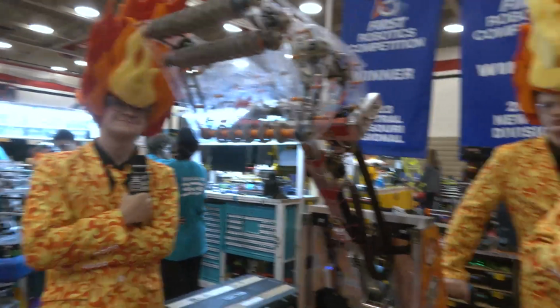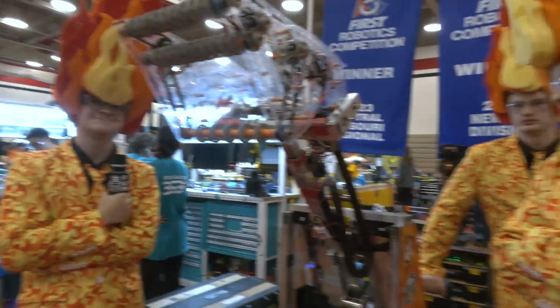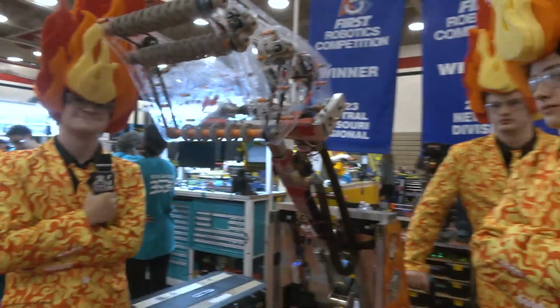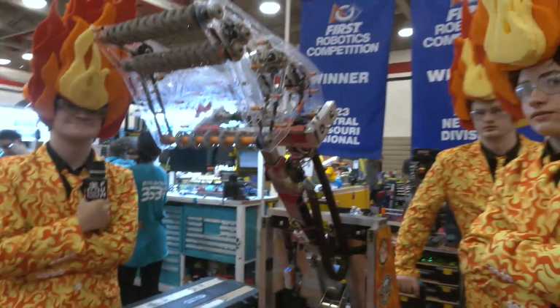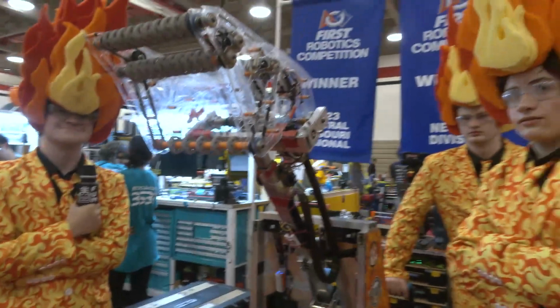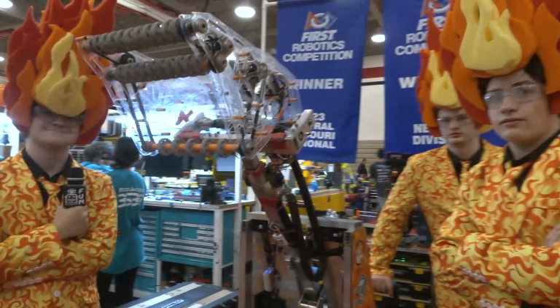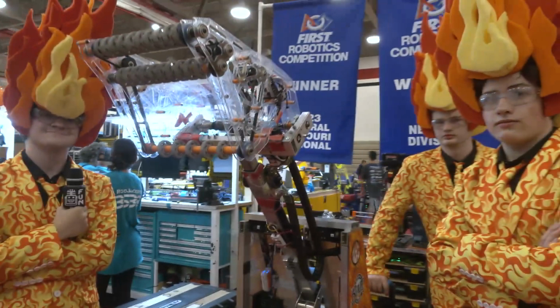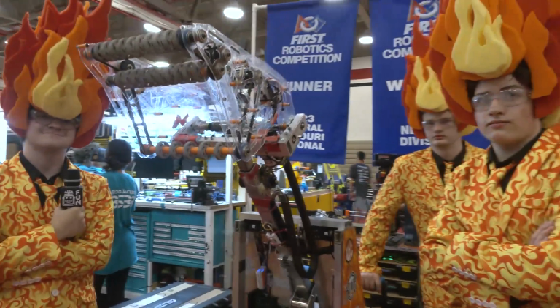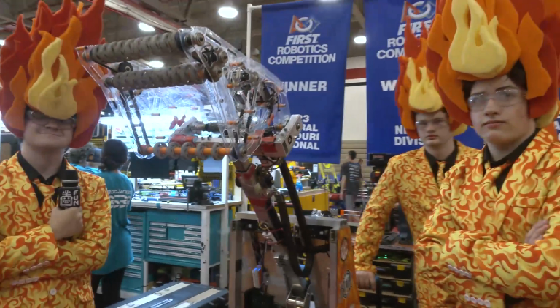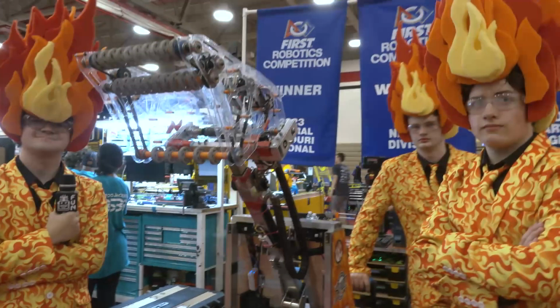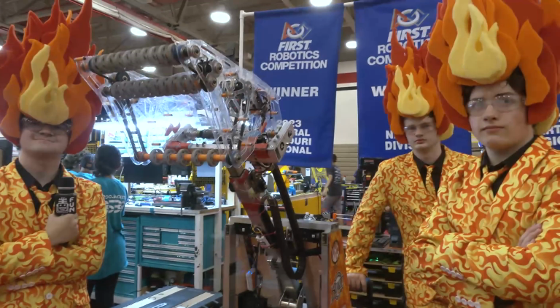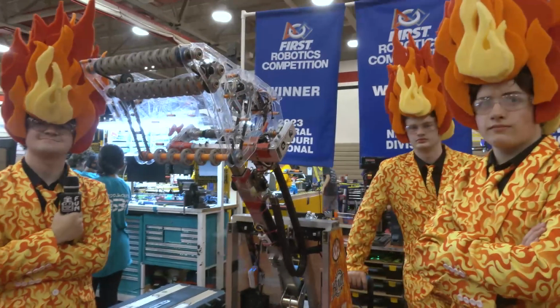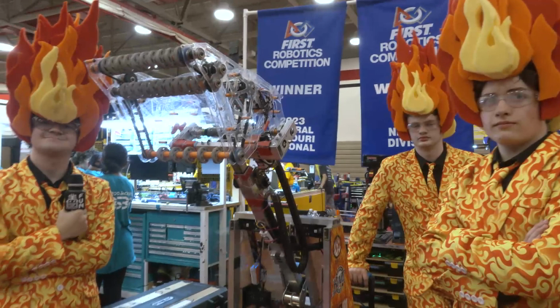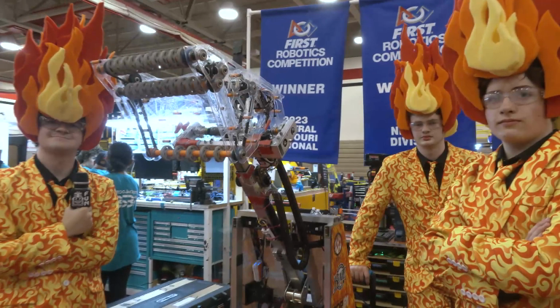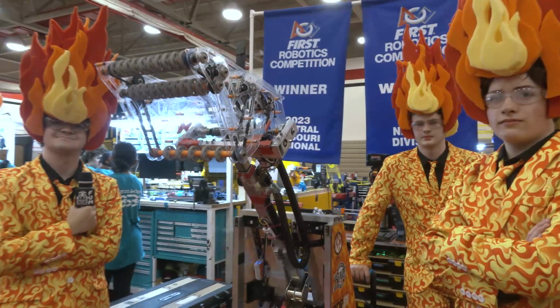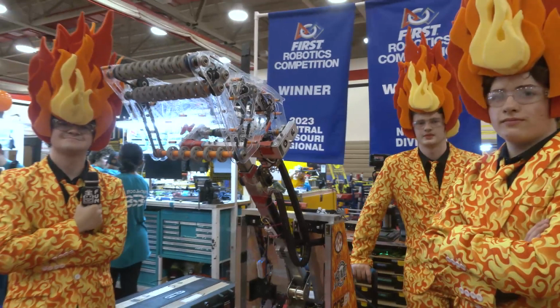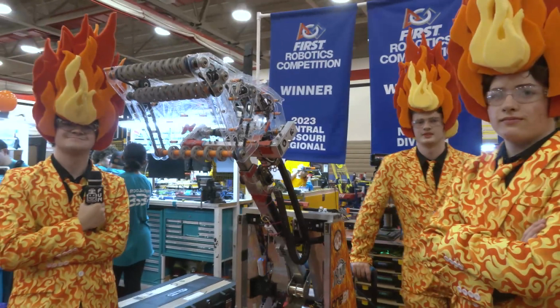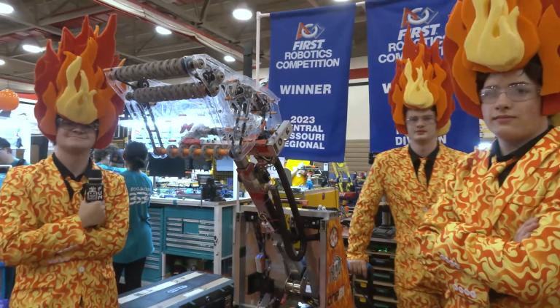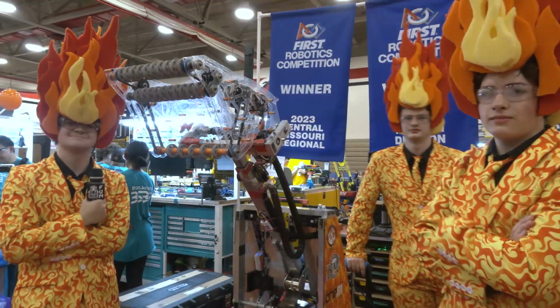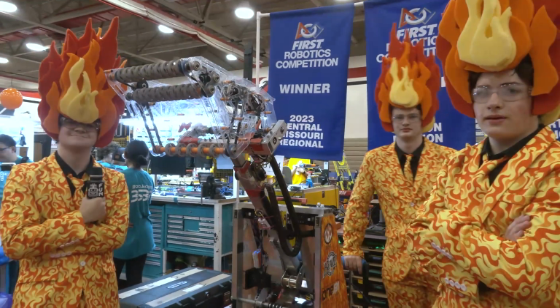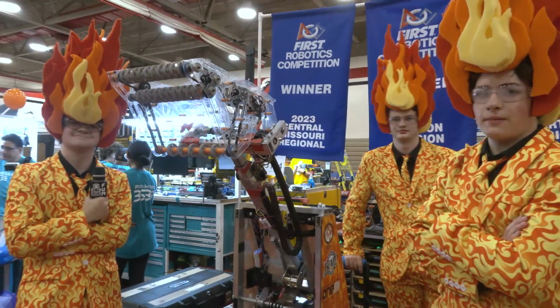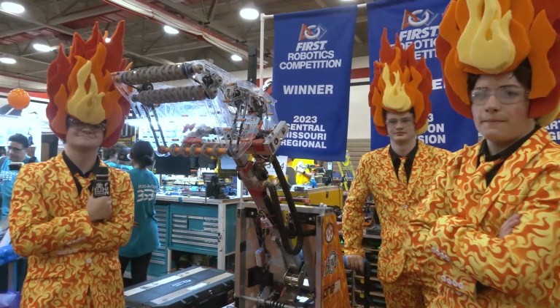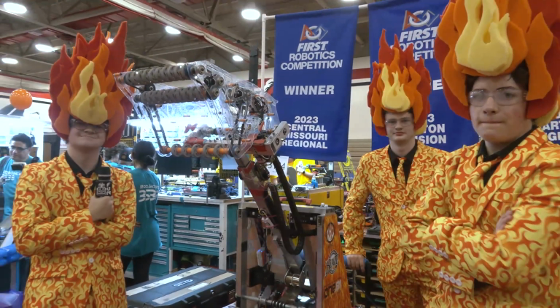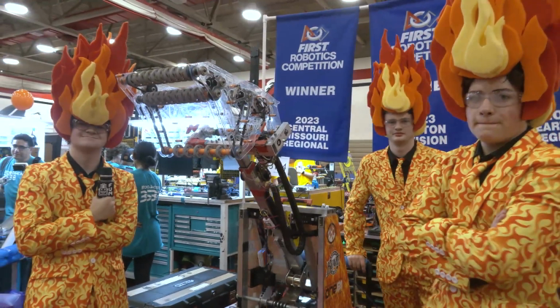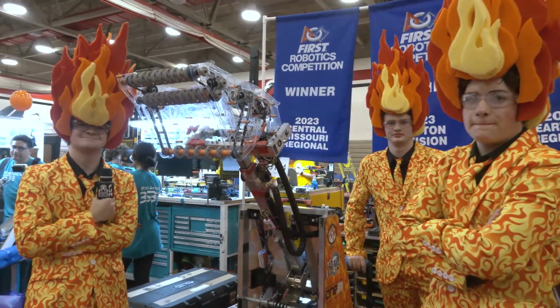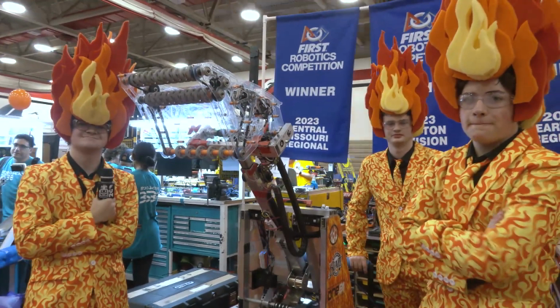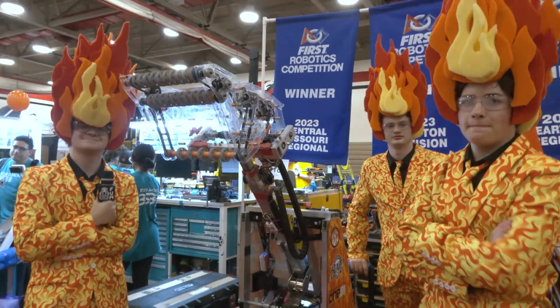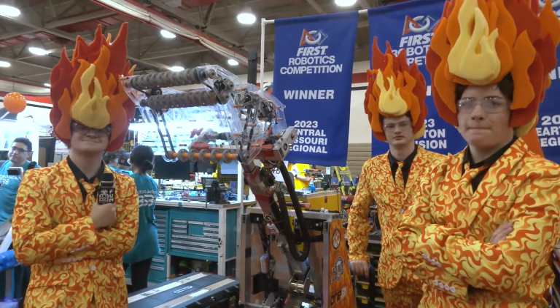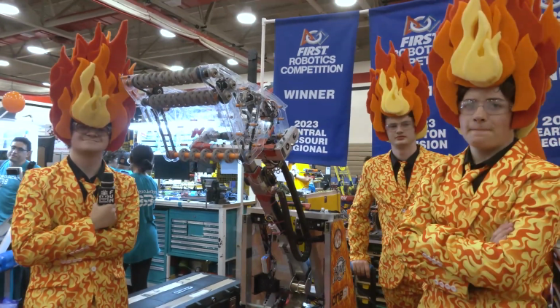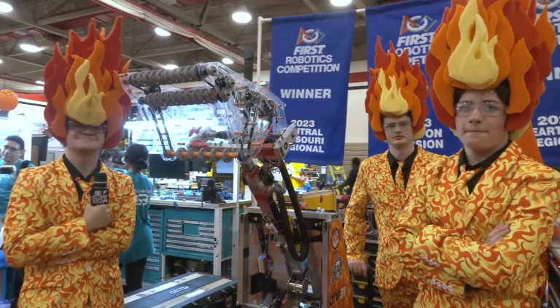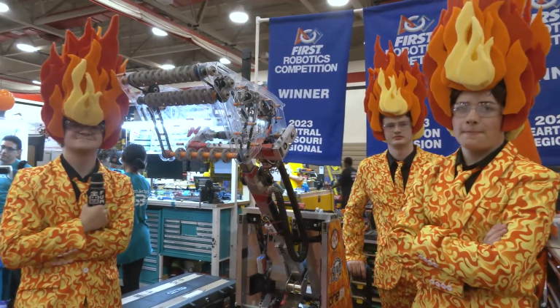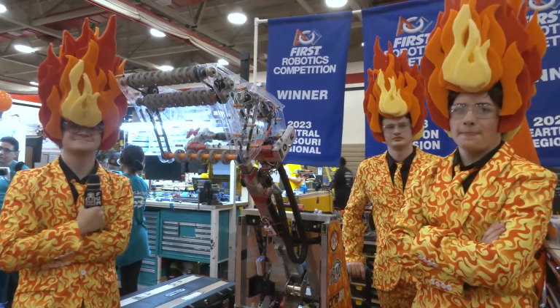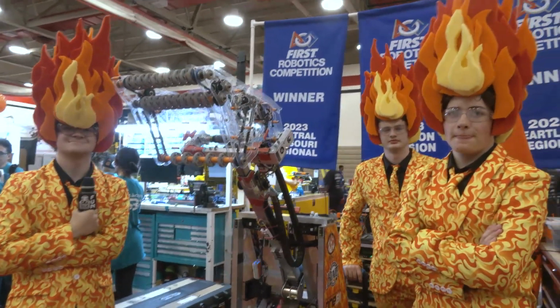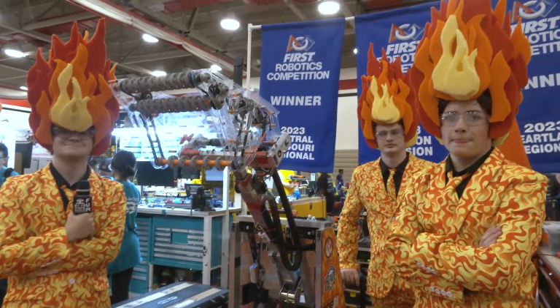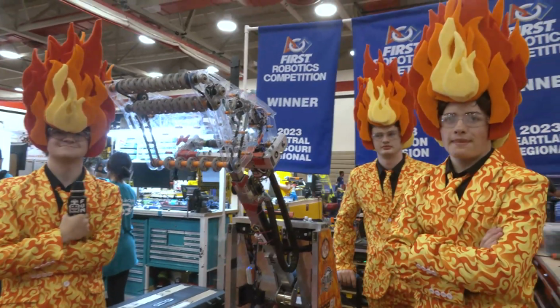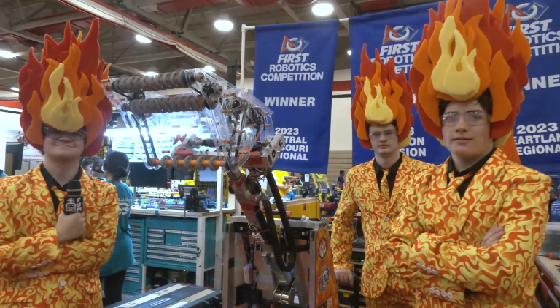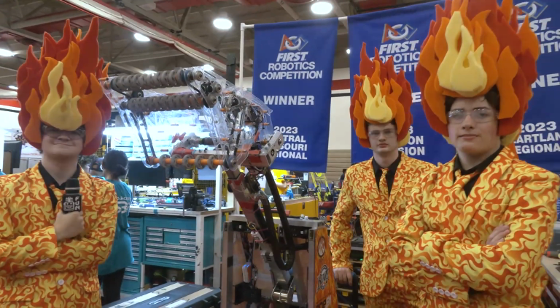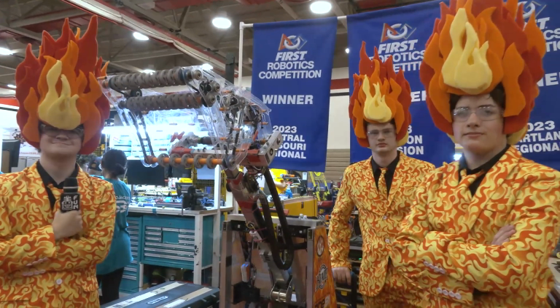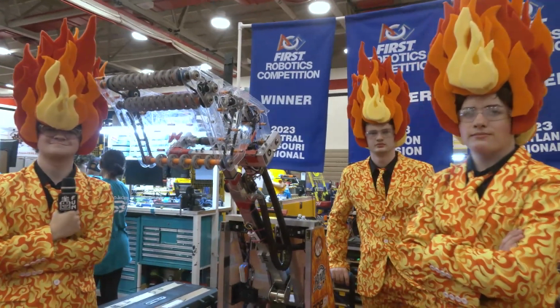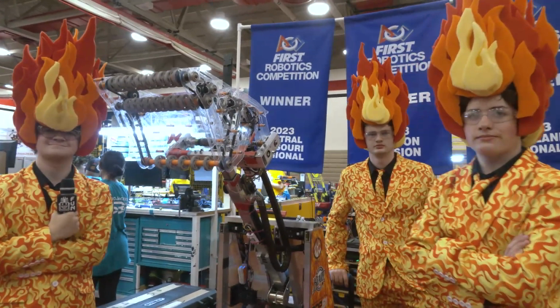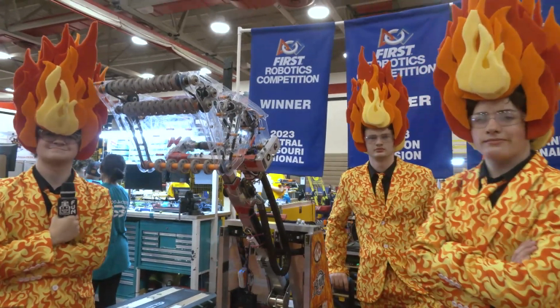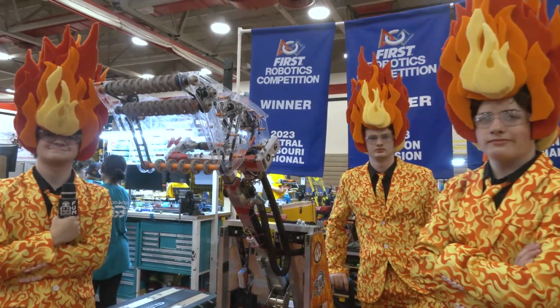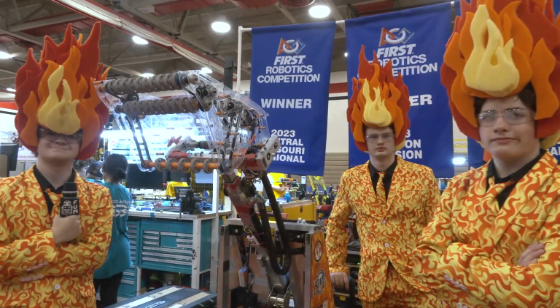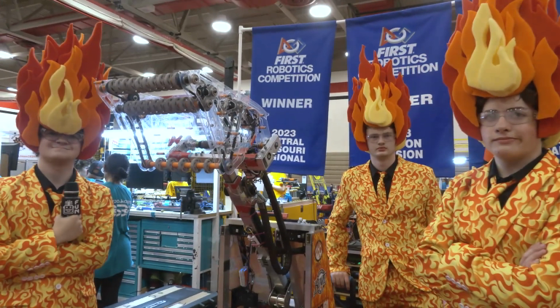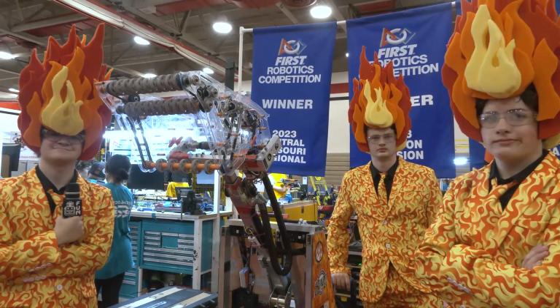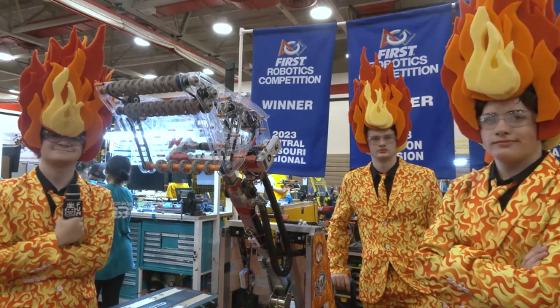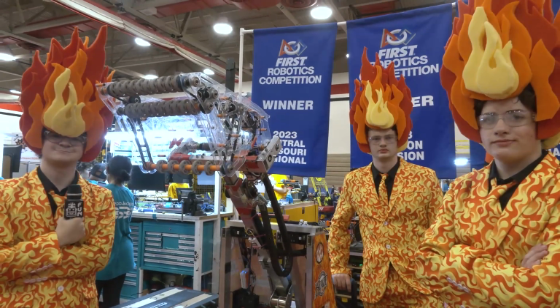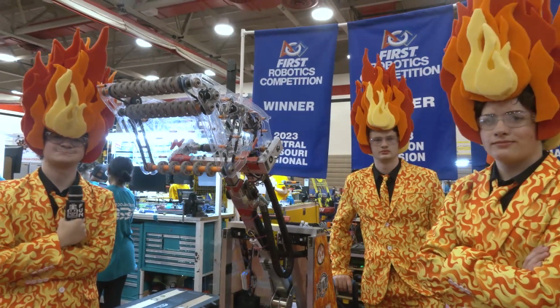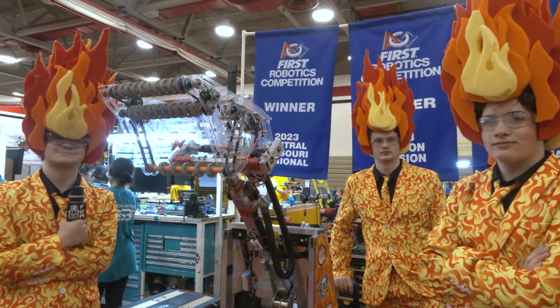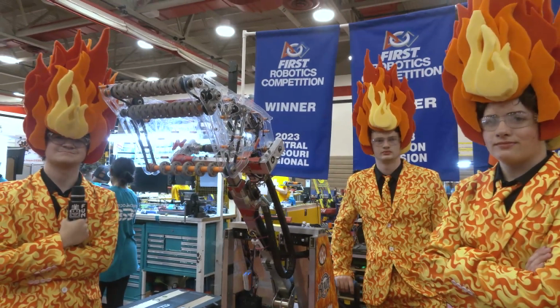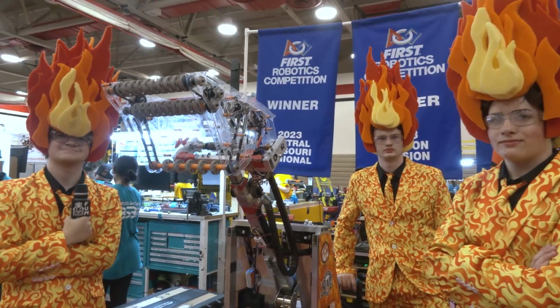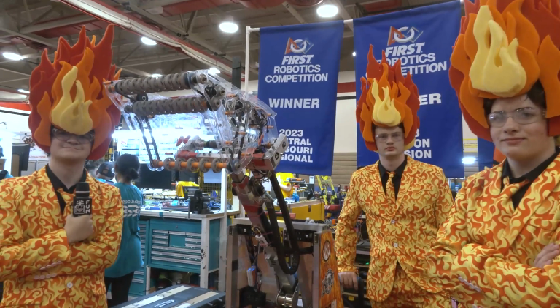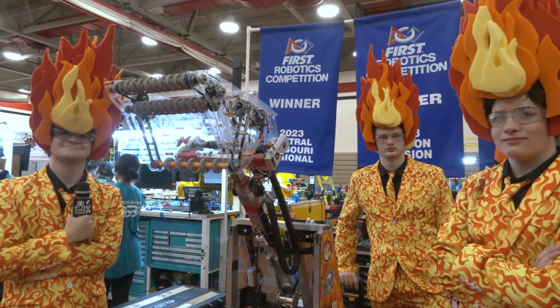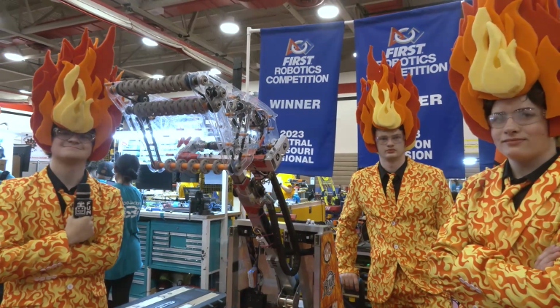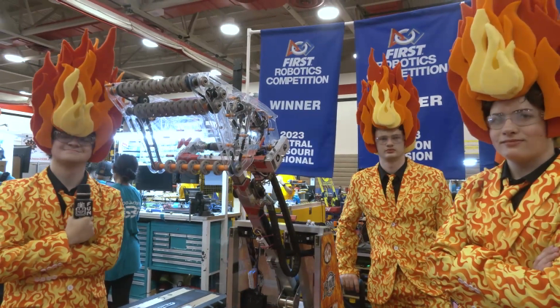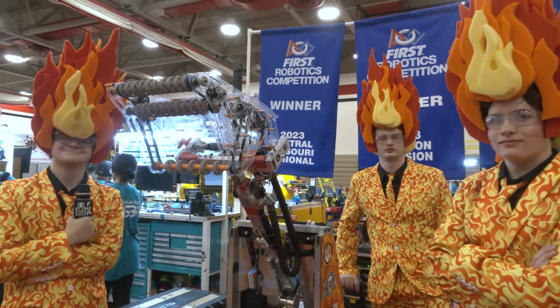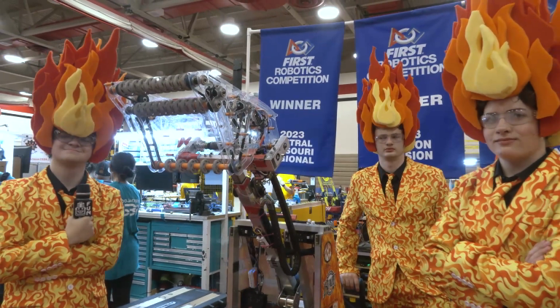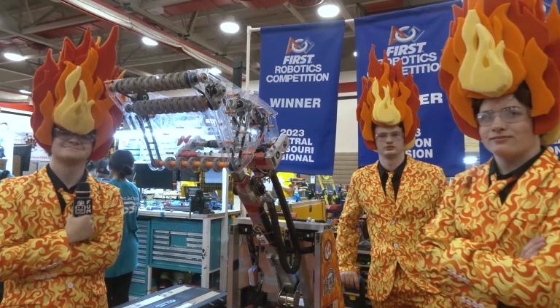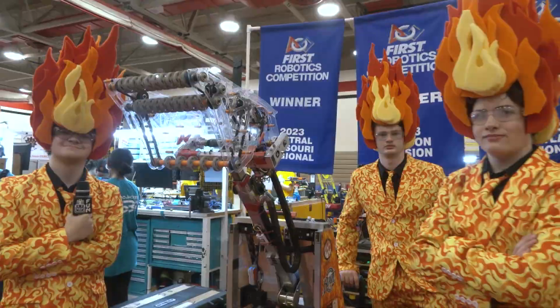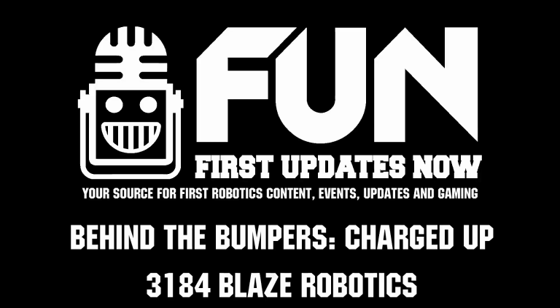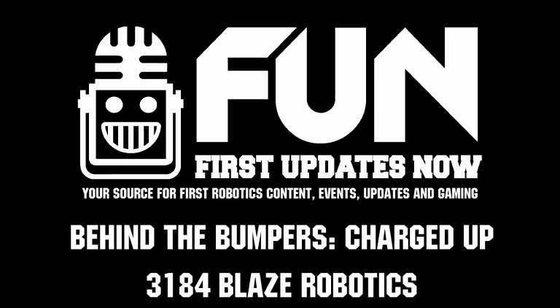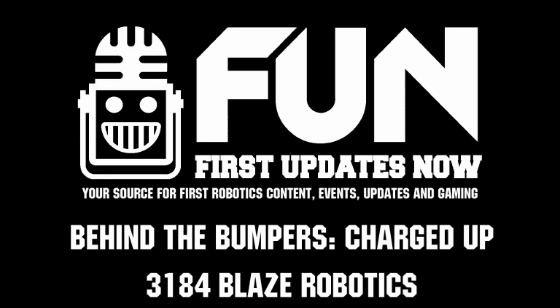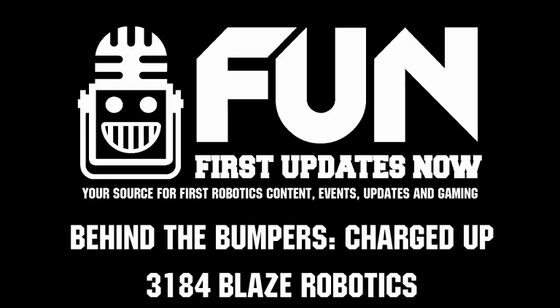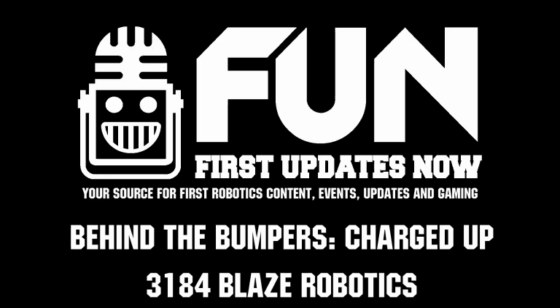Well, Blaze Robotics, congratulations on a fantastic season. Good luck here at IRI — we can't wait to see what you bring in future years as well. Thanks a lot for taking the time.